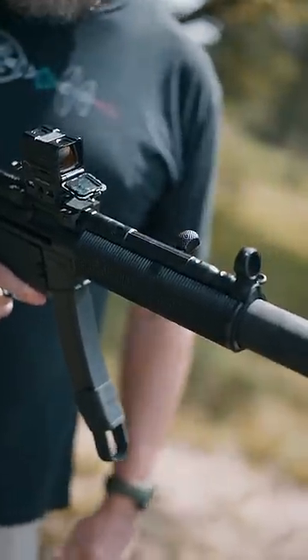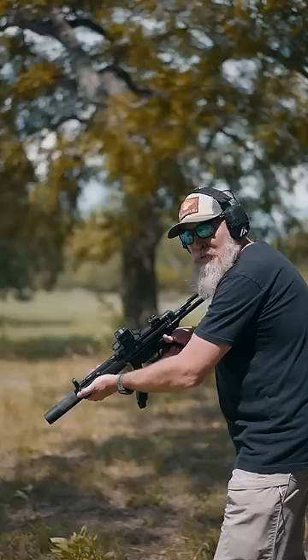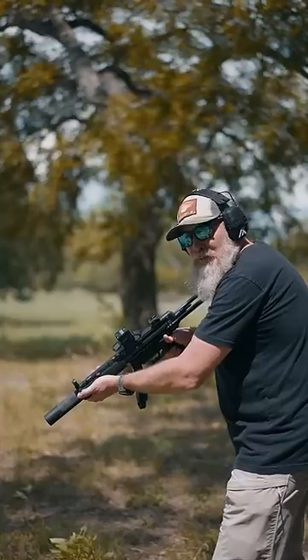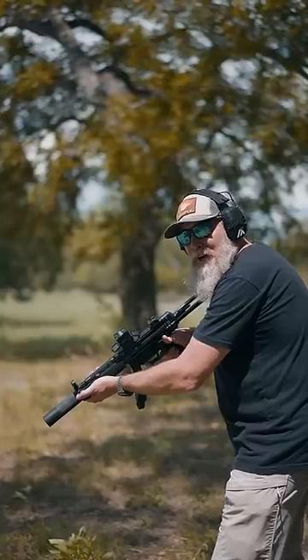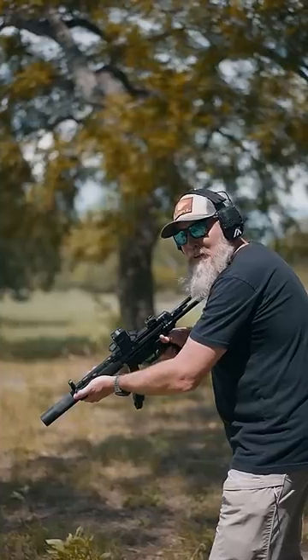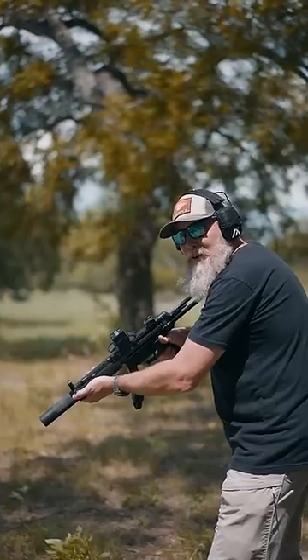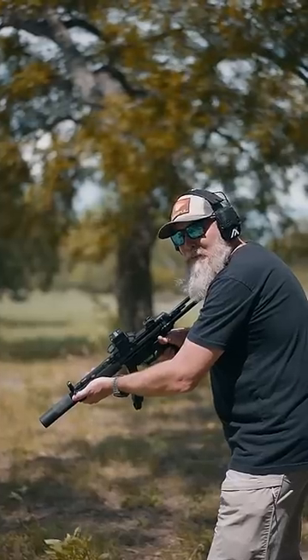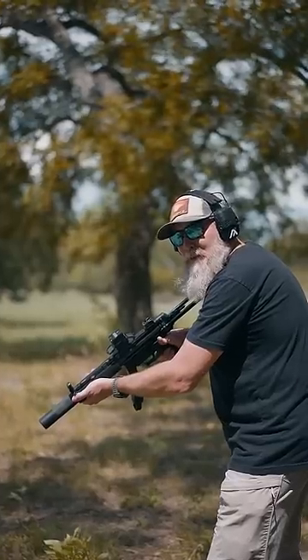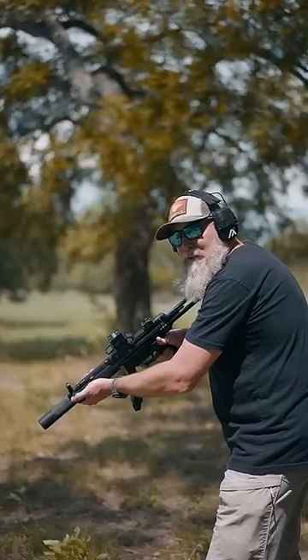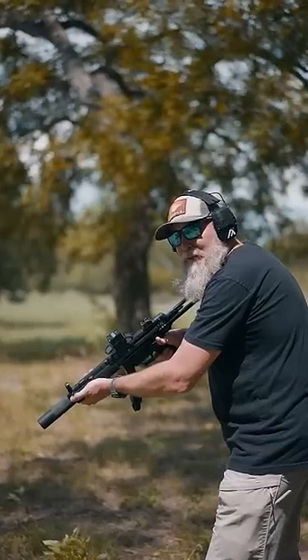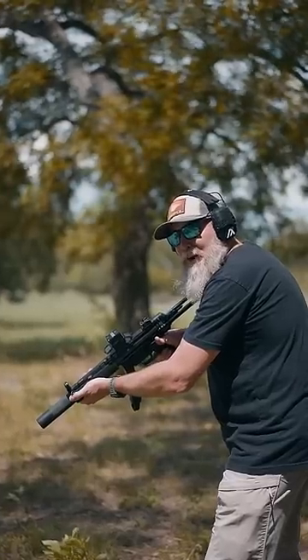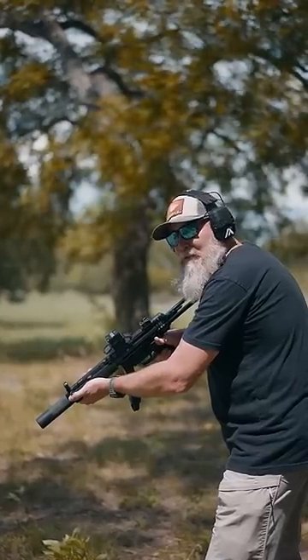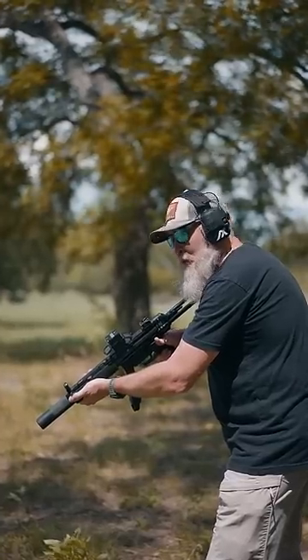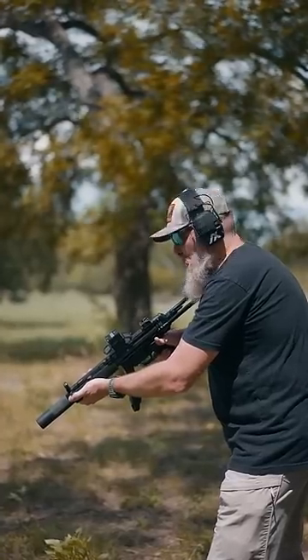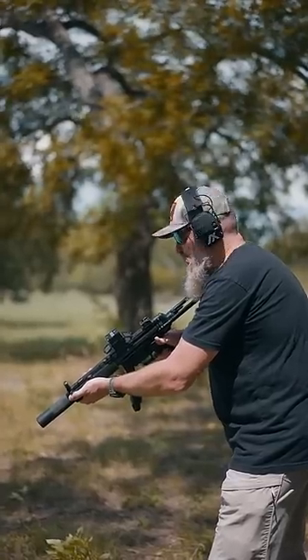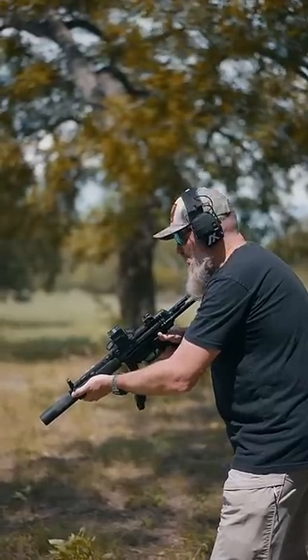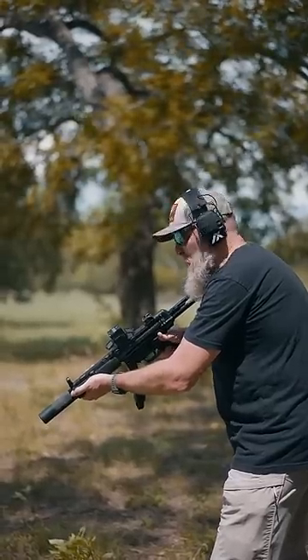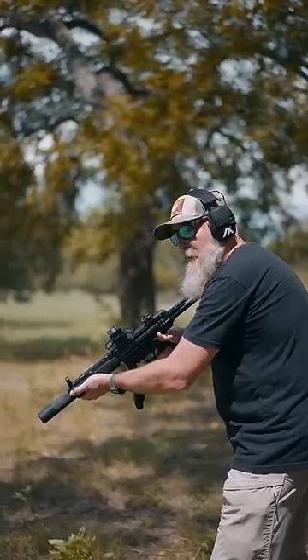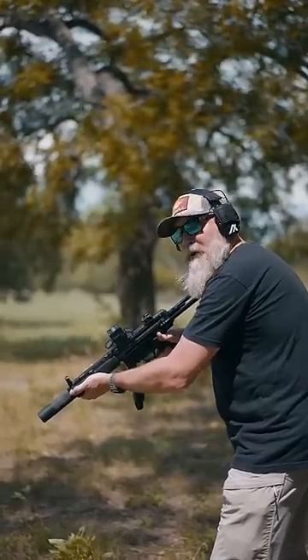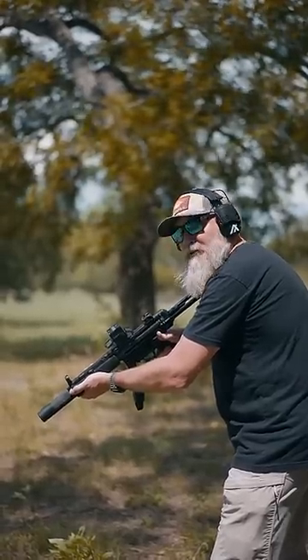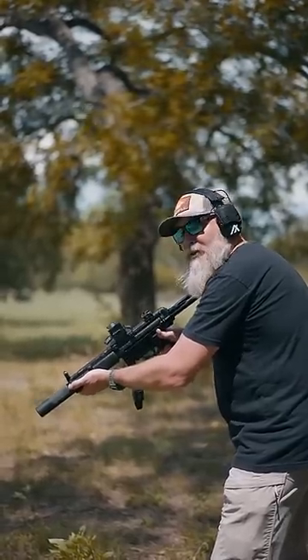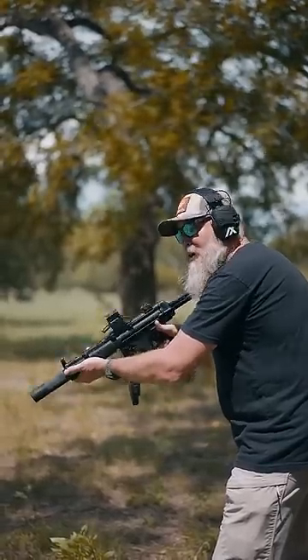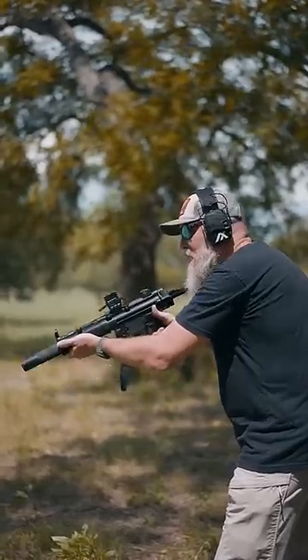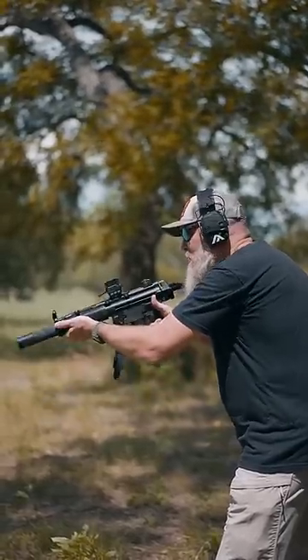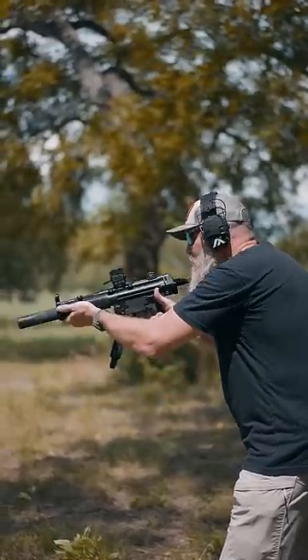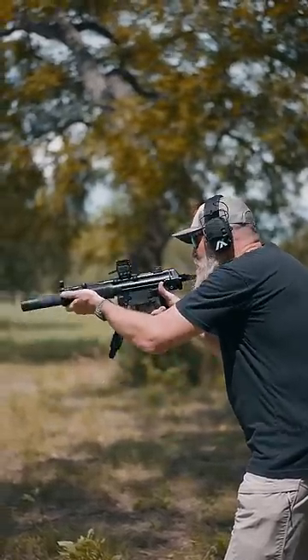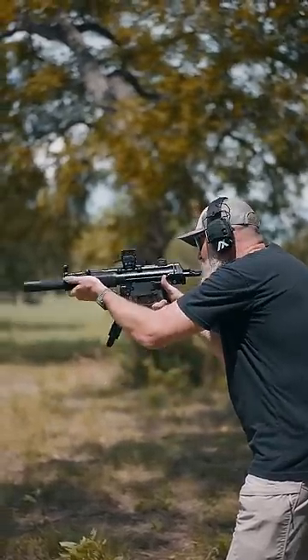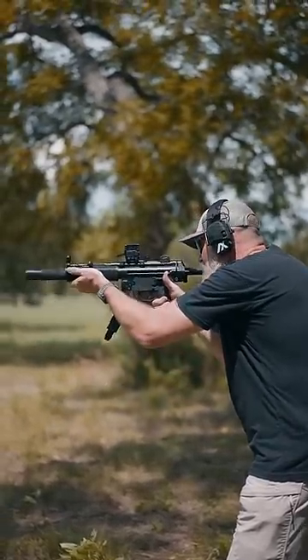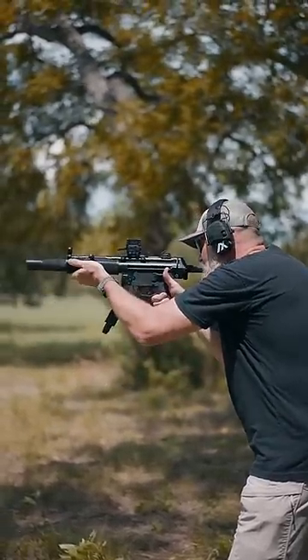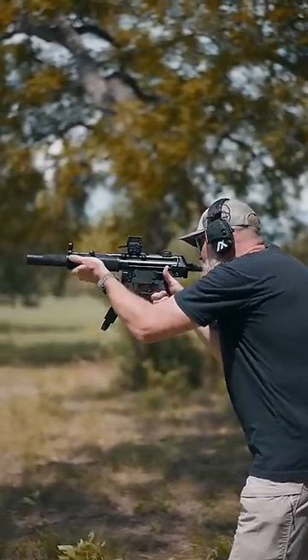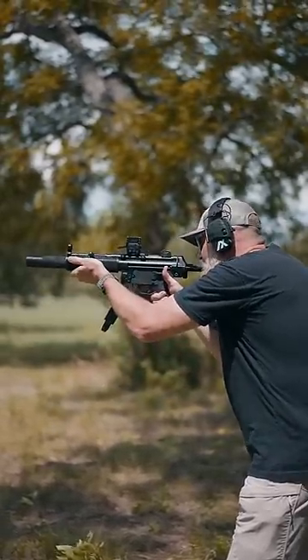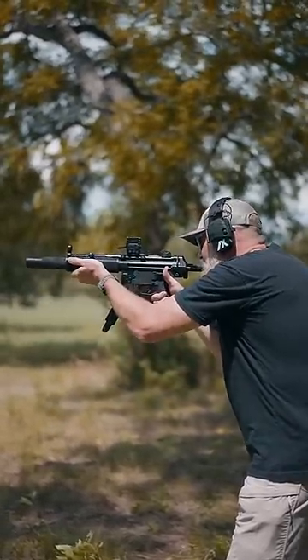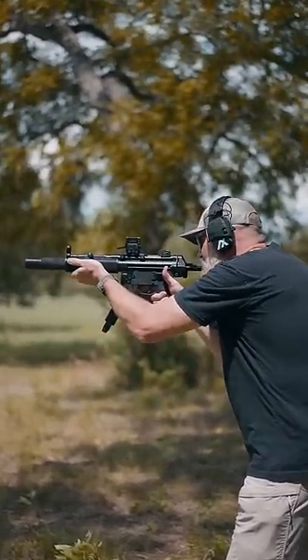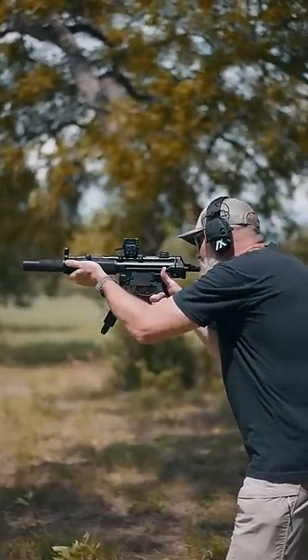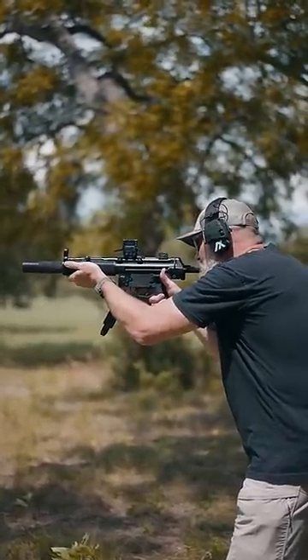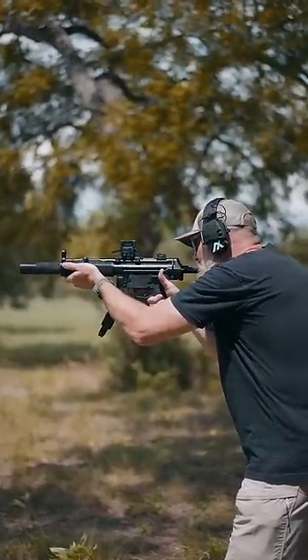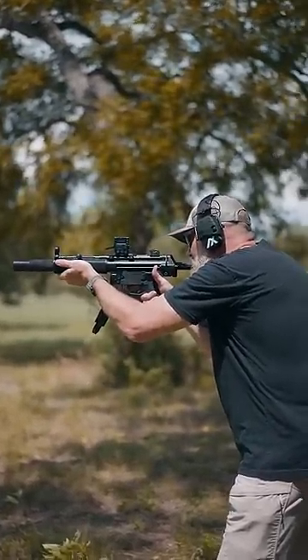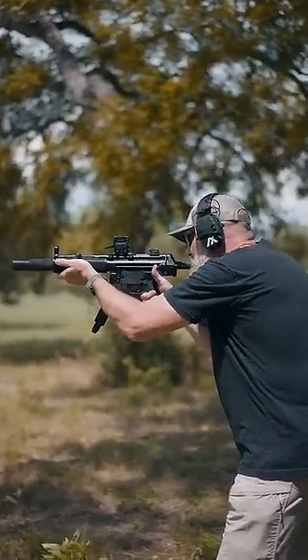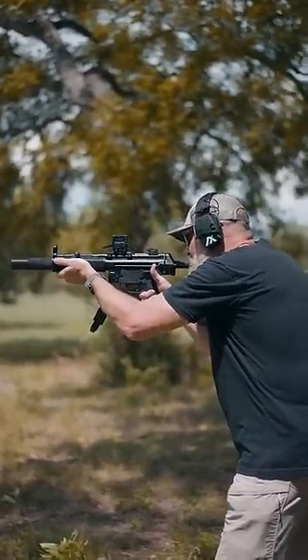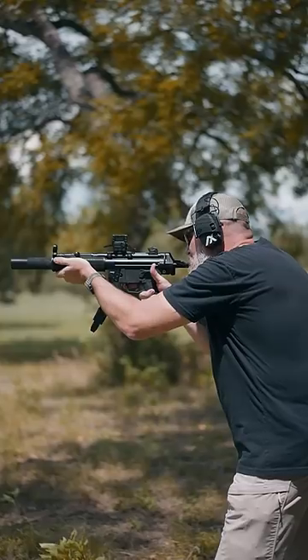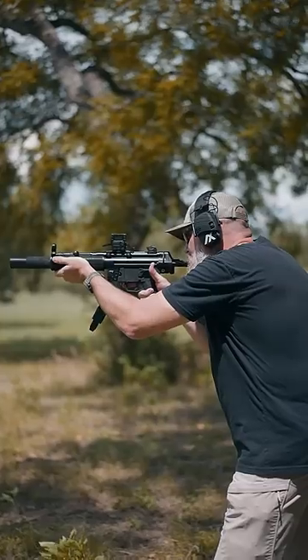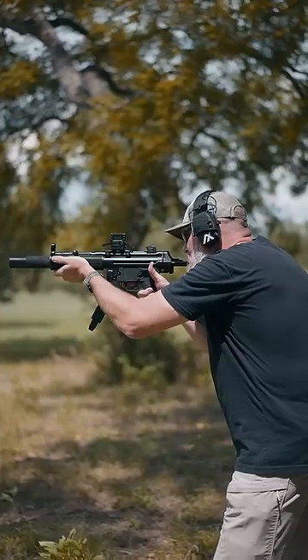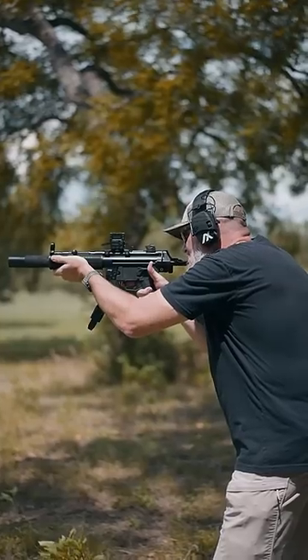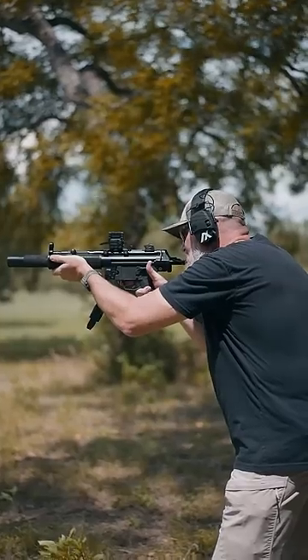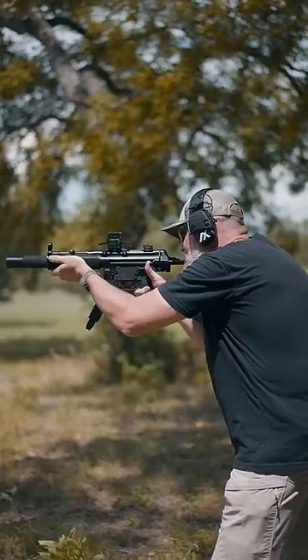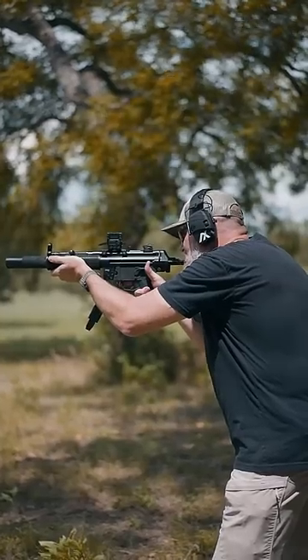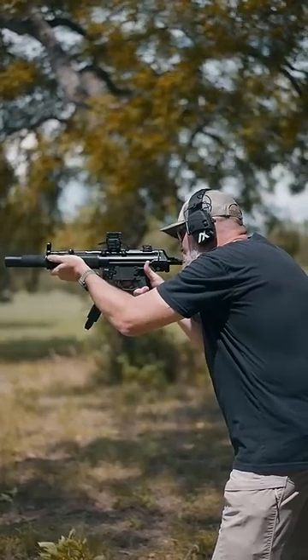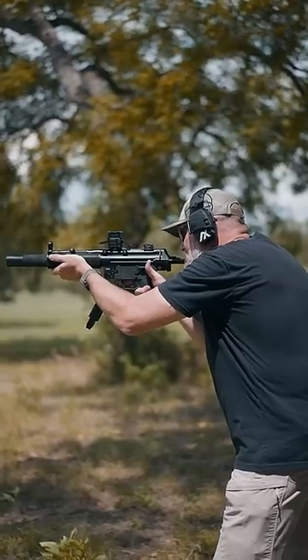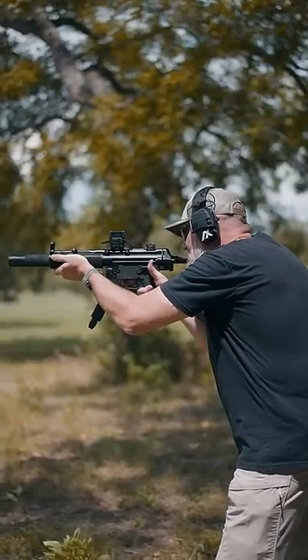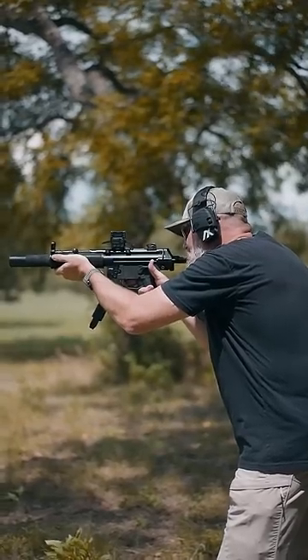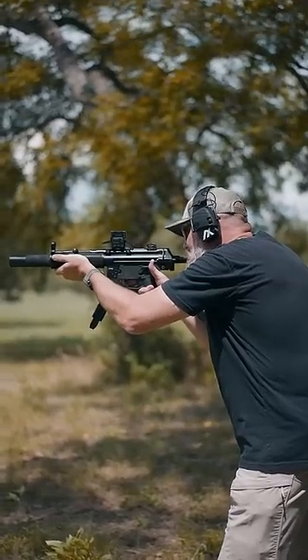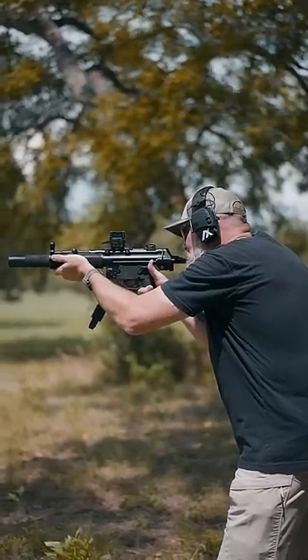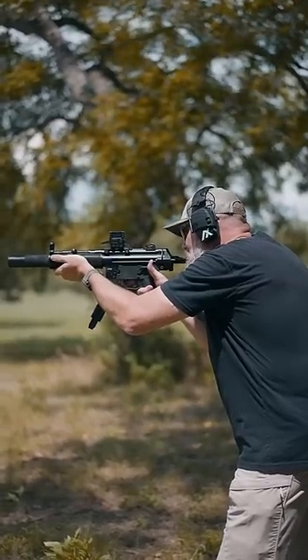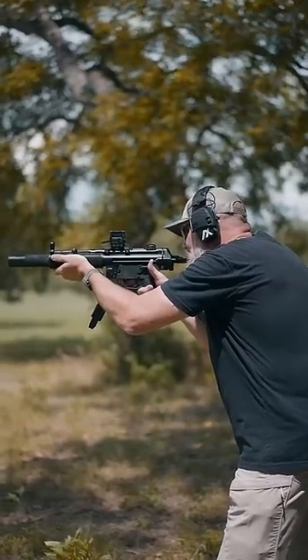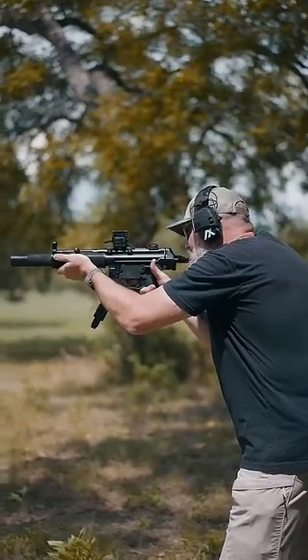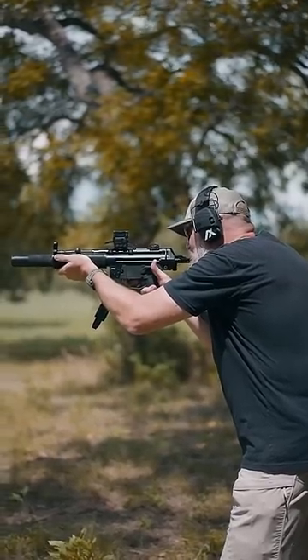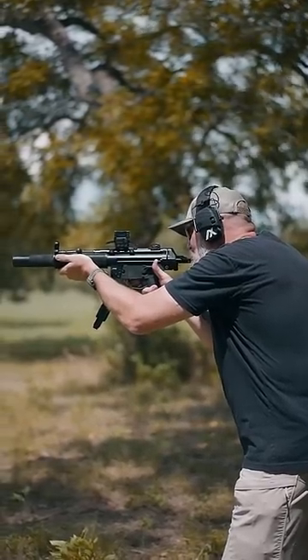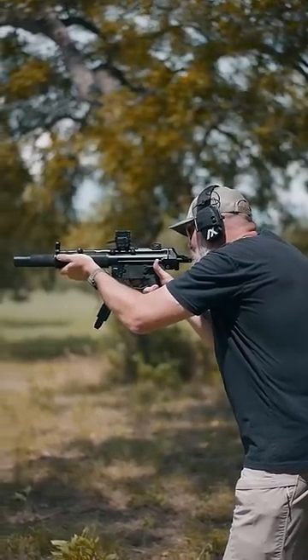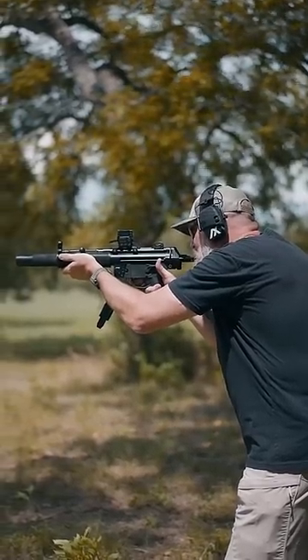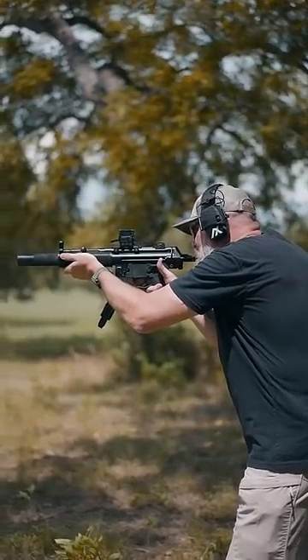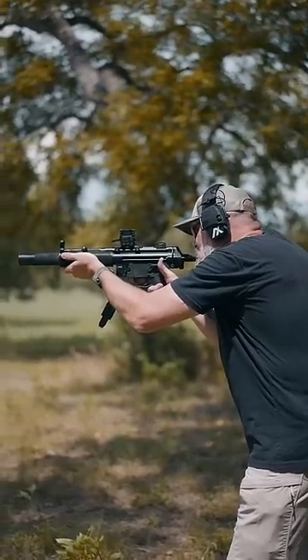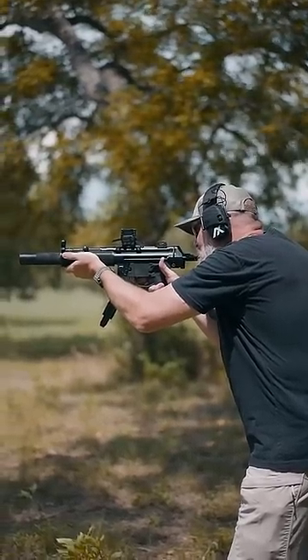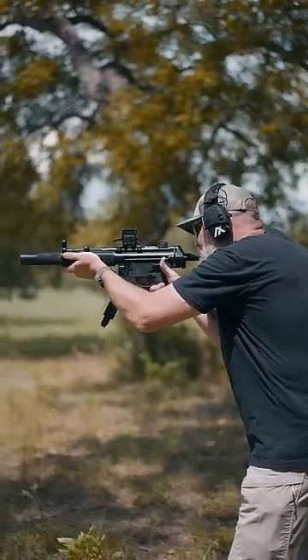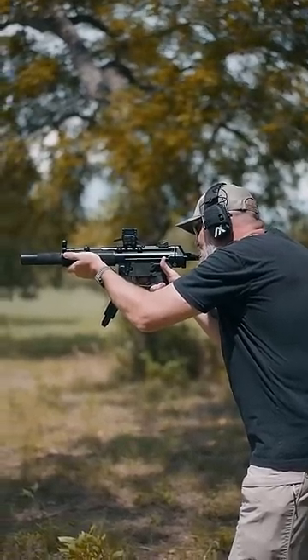To fire the MP5, pull the buttstock into your shoulder, pull it up to your cheek, and place your reticle over your target.